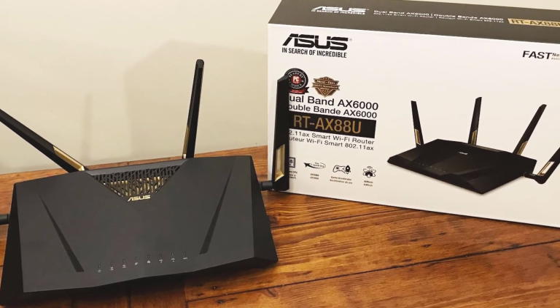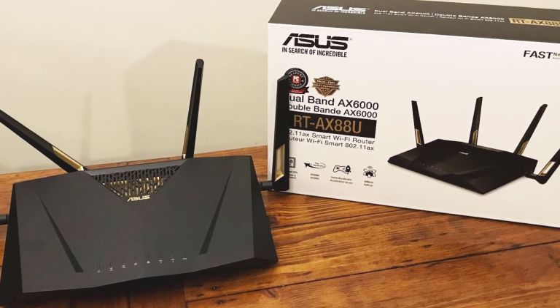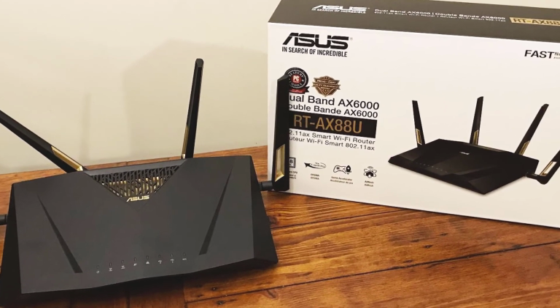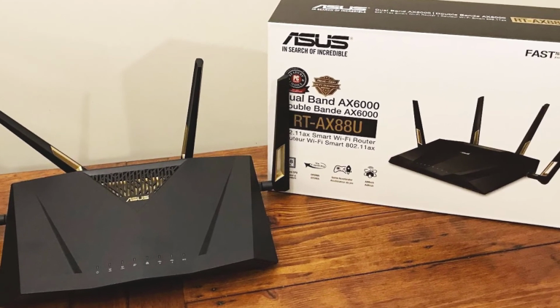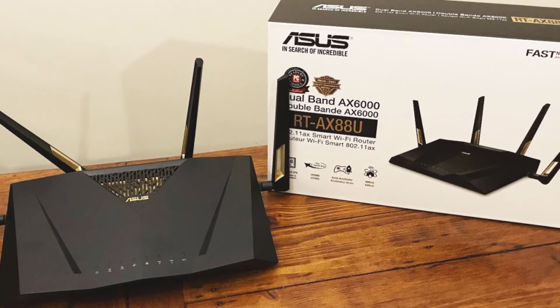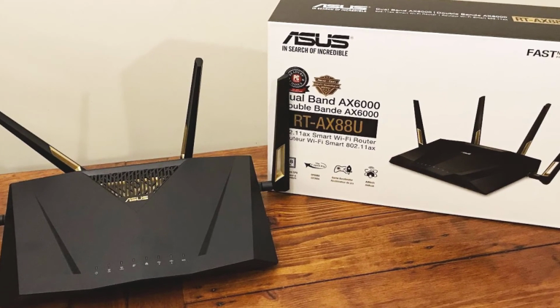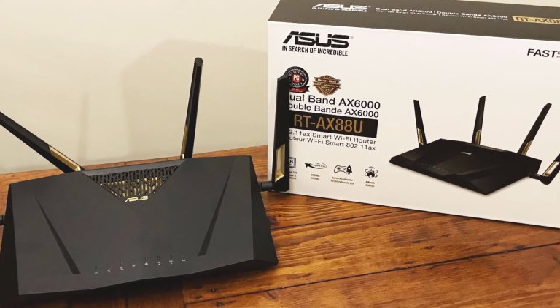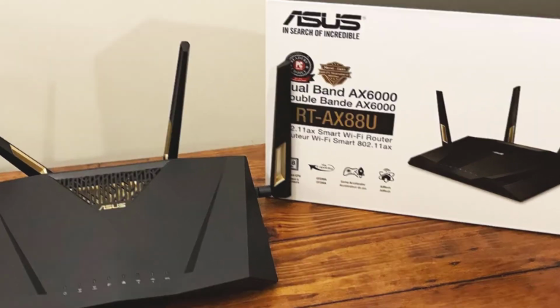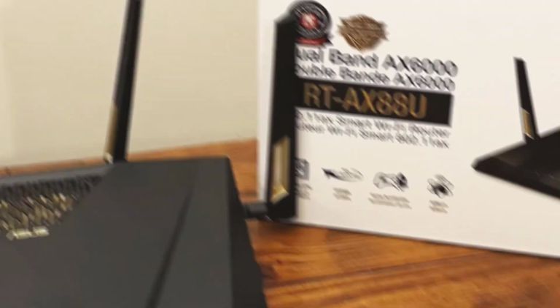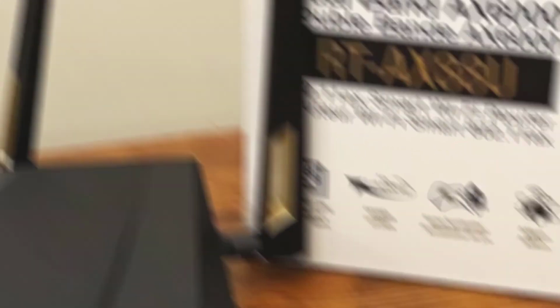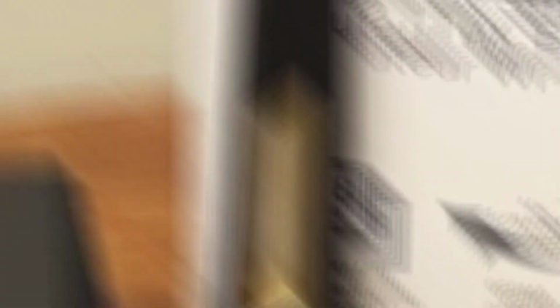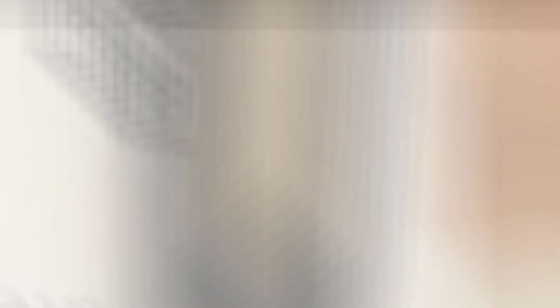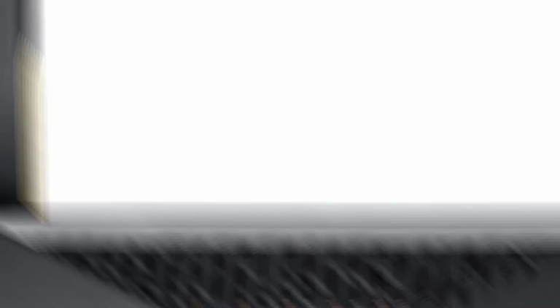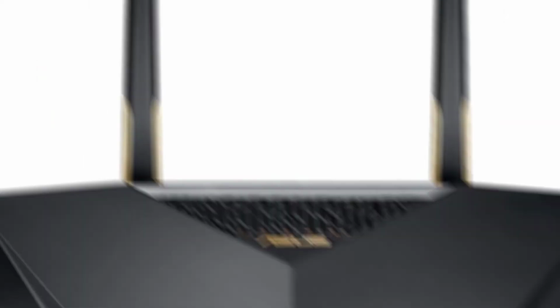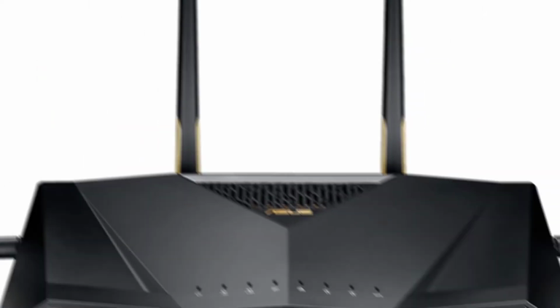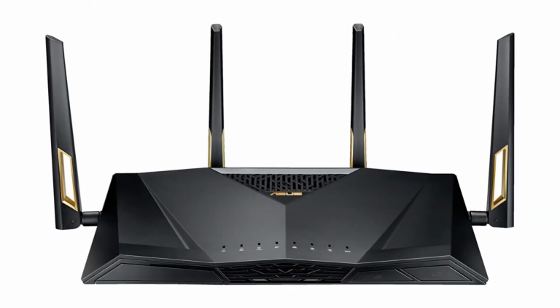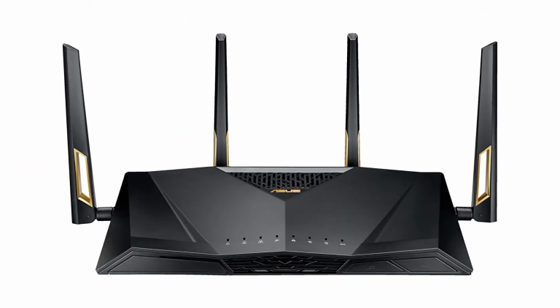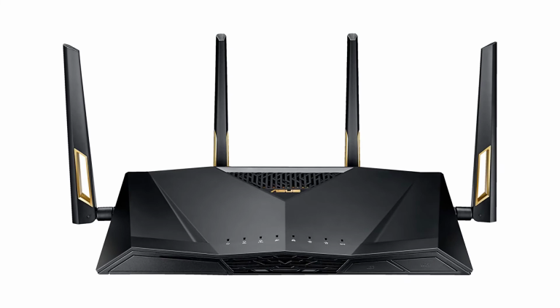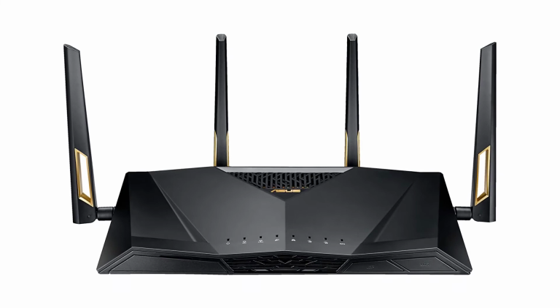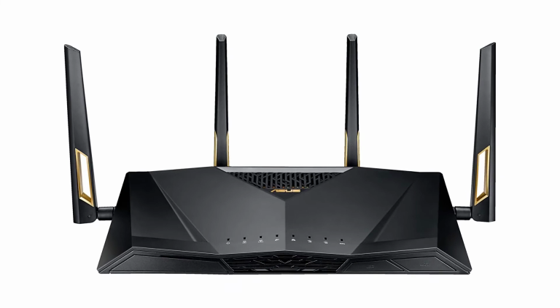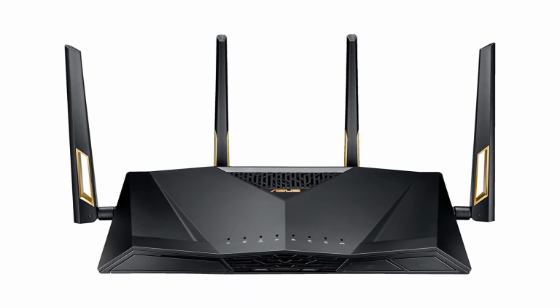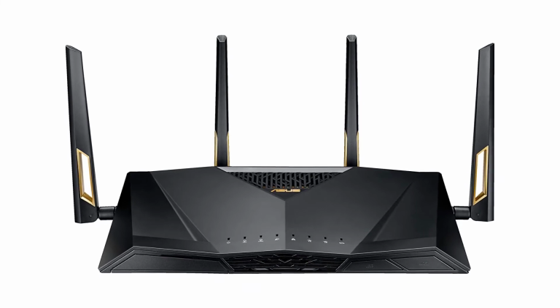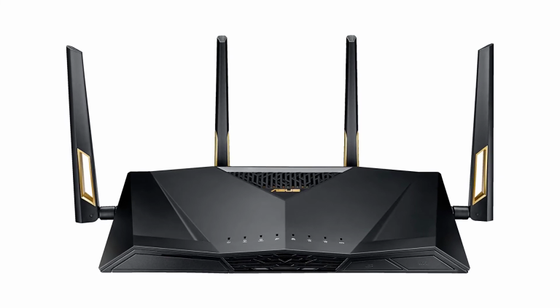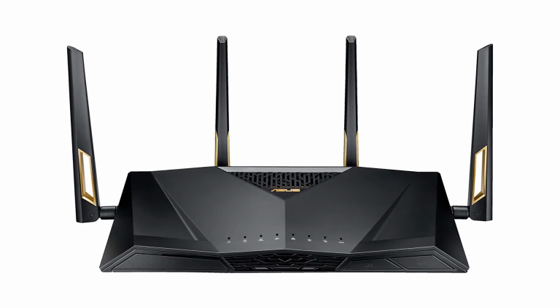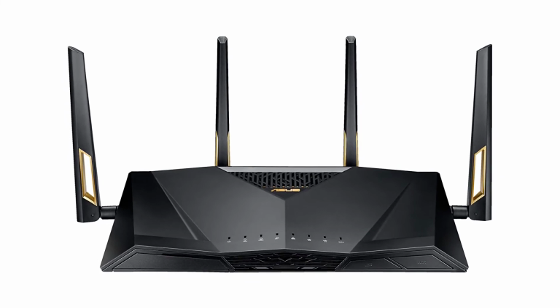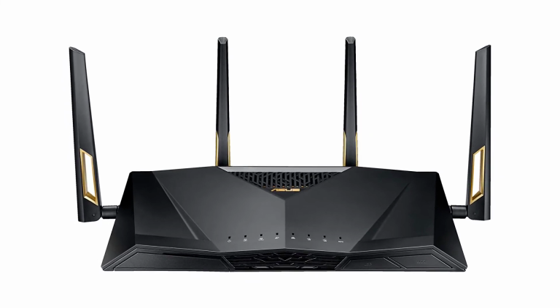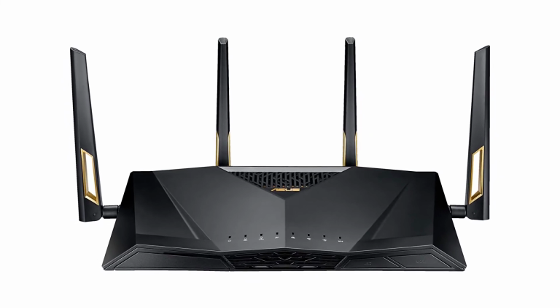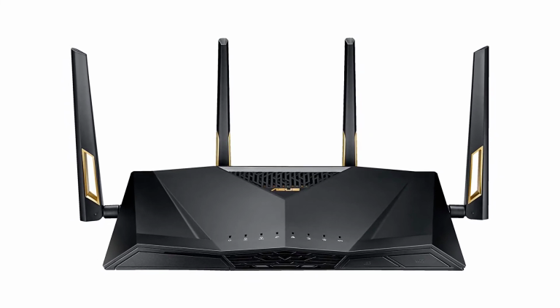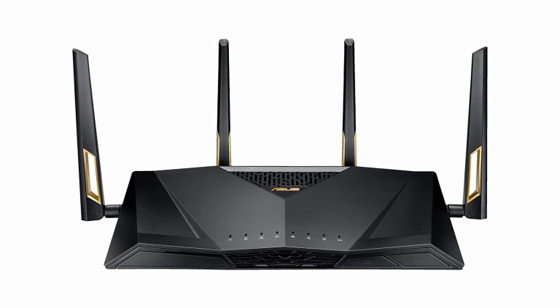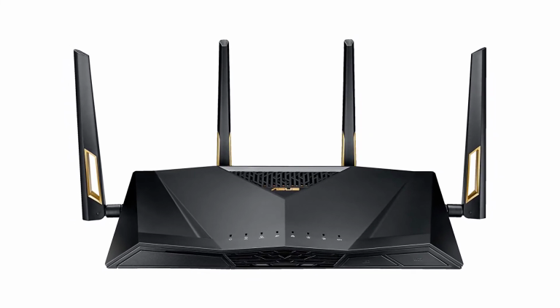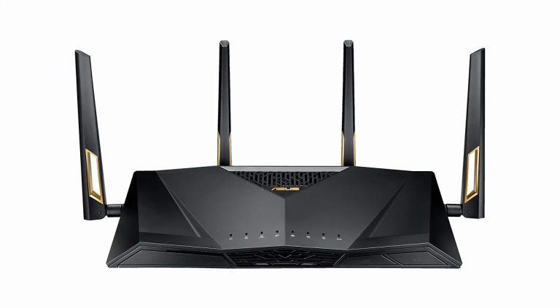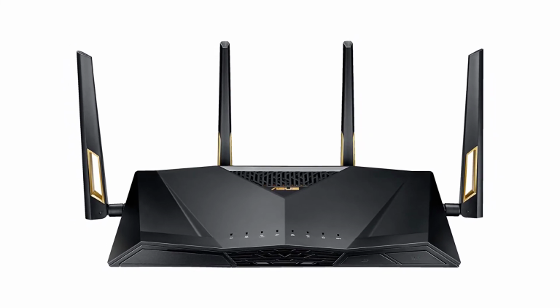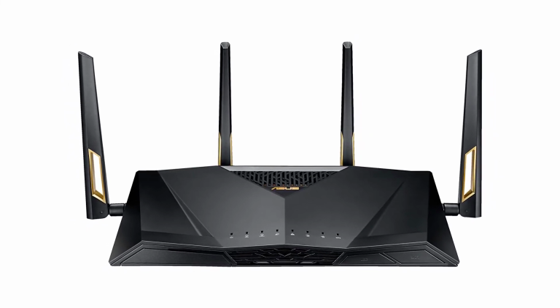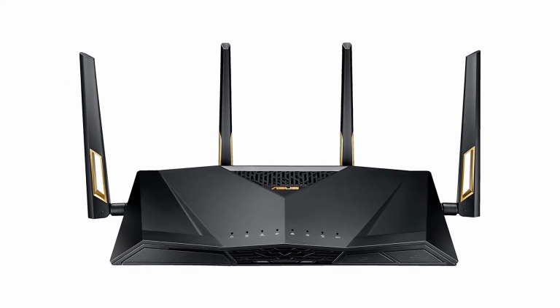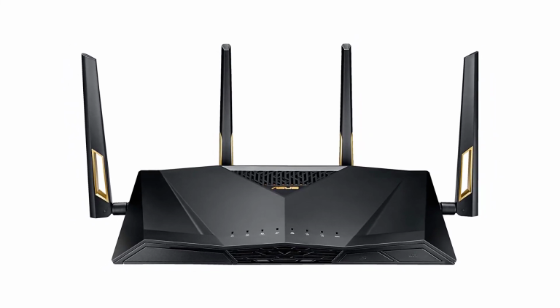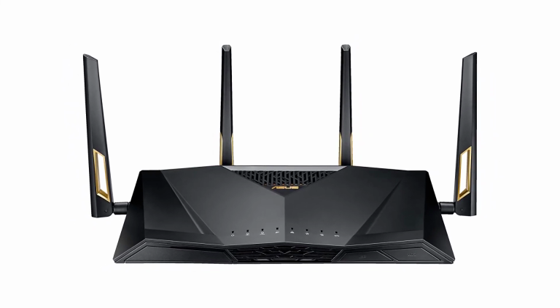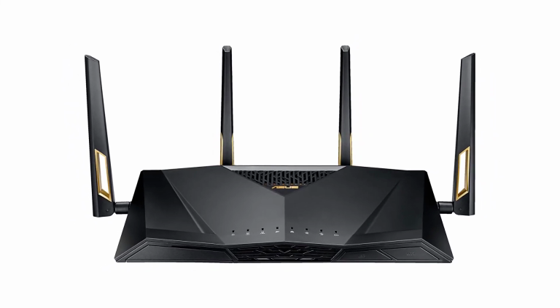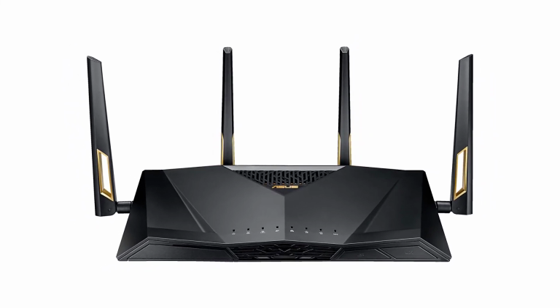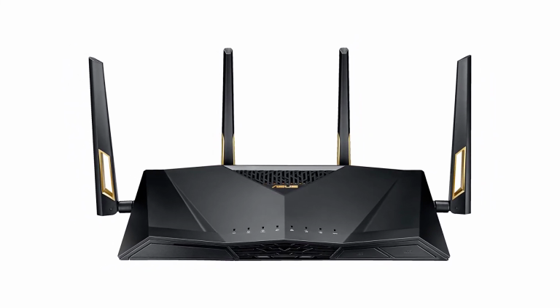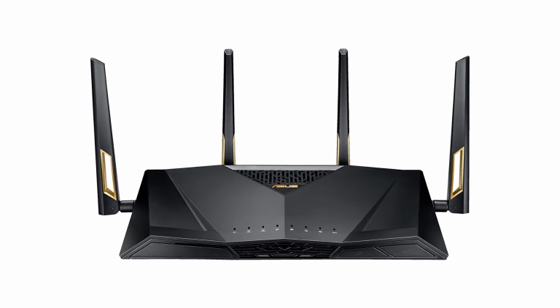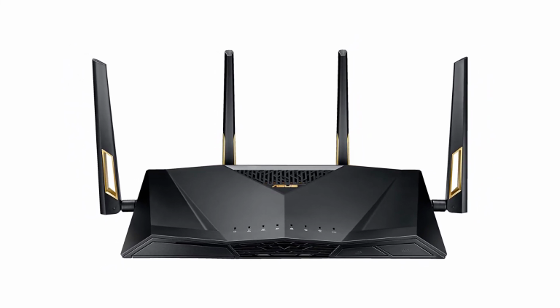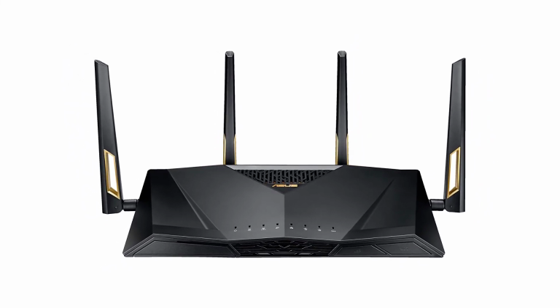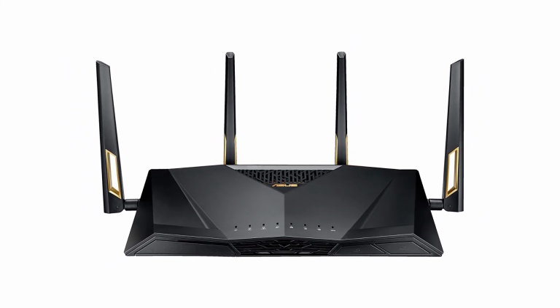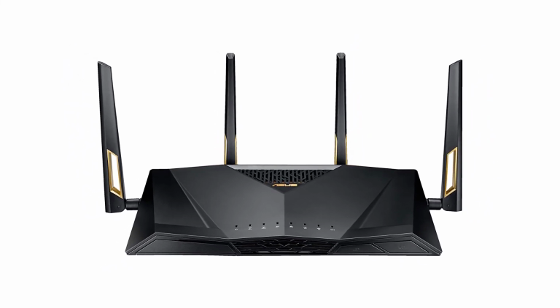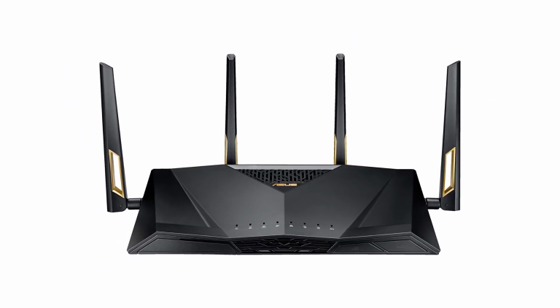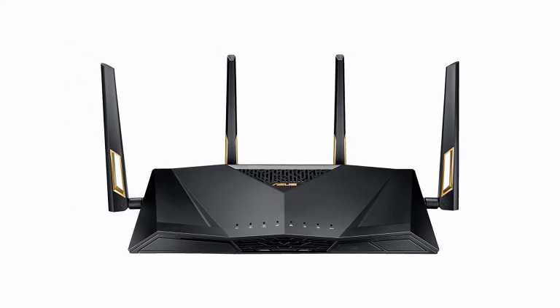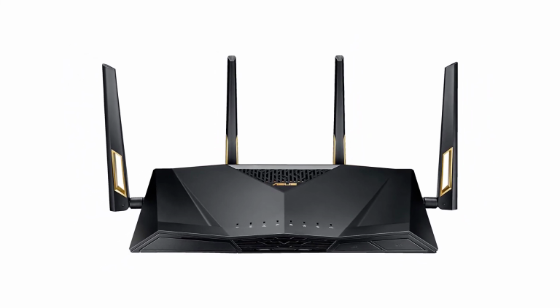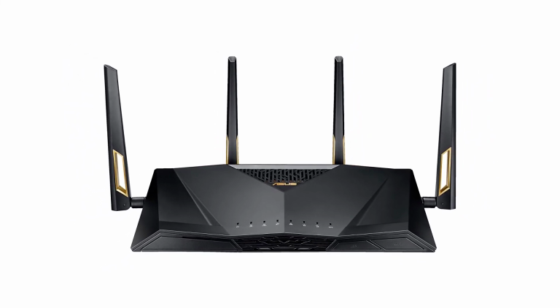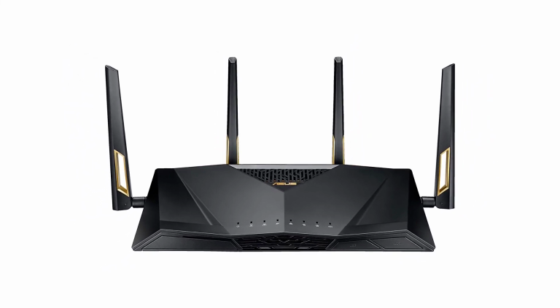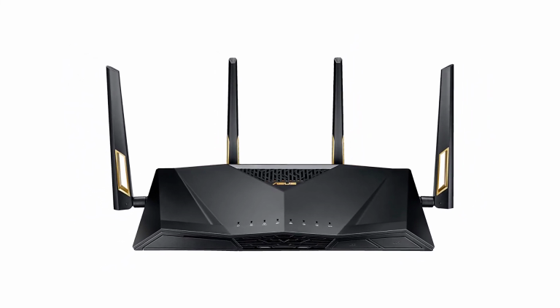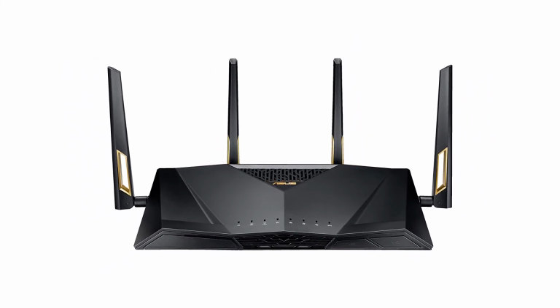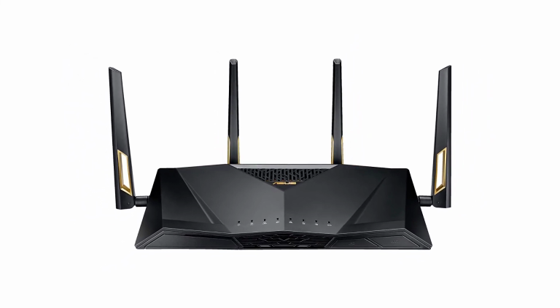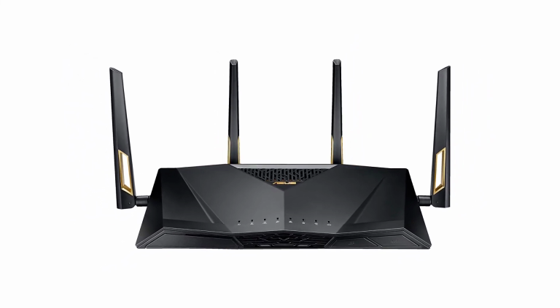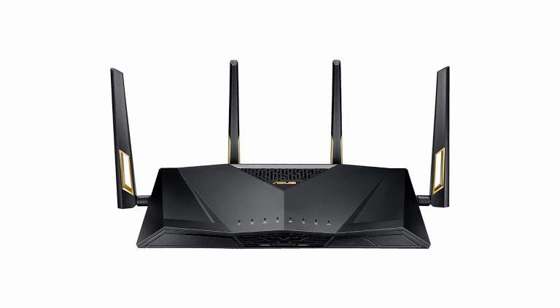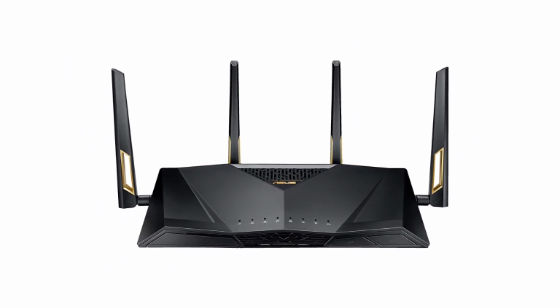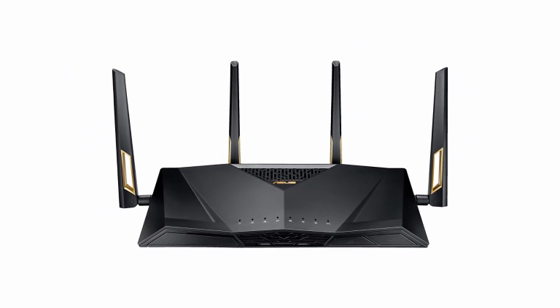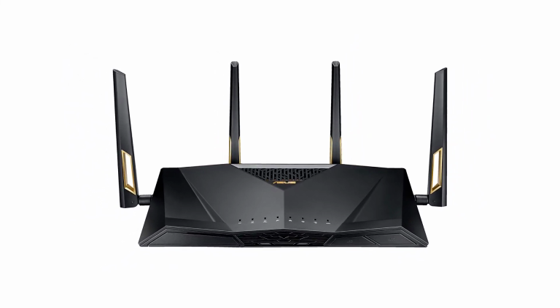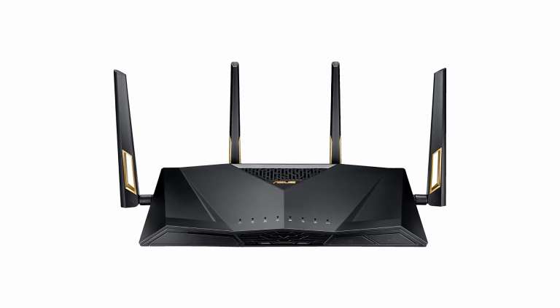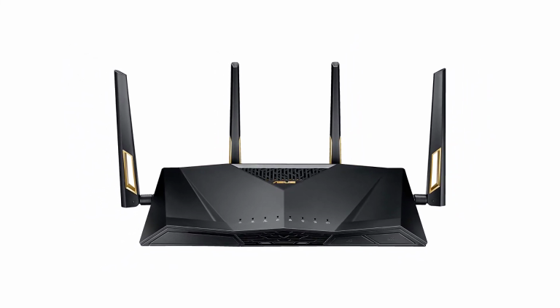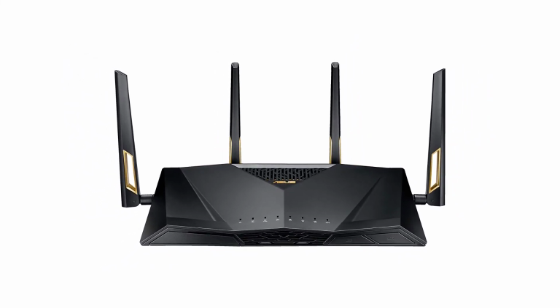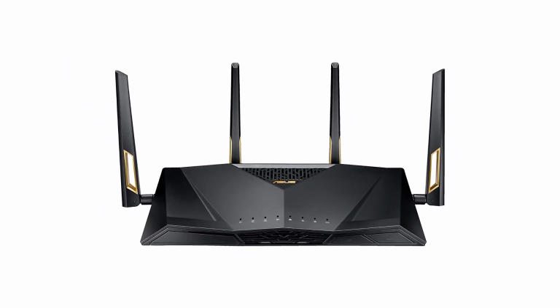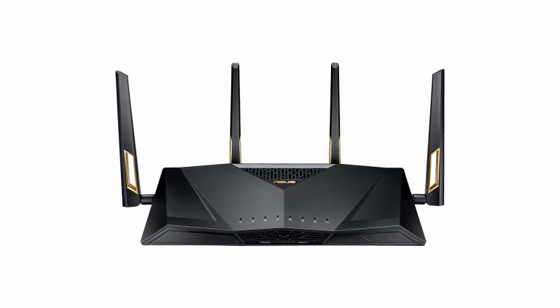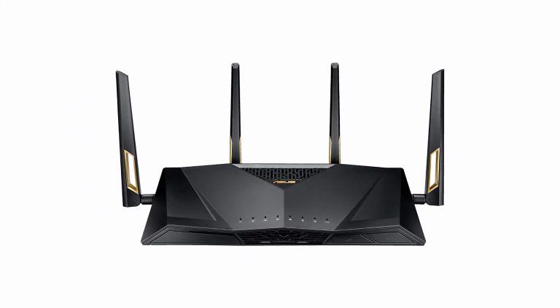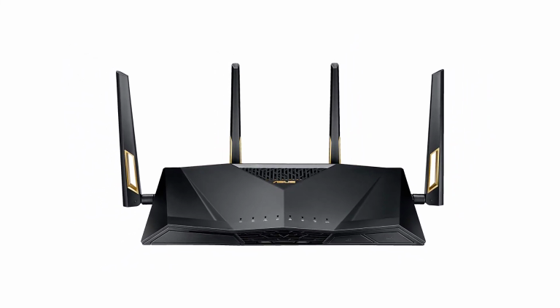I have had this router for a few months now and it has never let me down. I would highly recommend it to anyone looking for a new router.